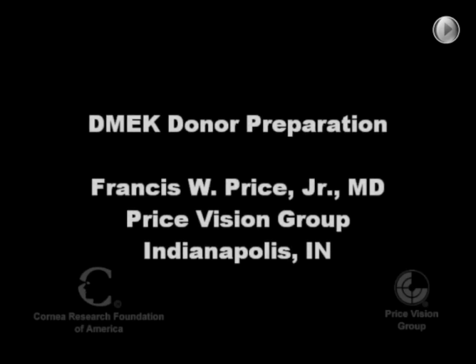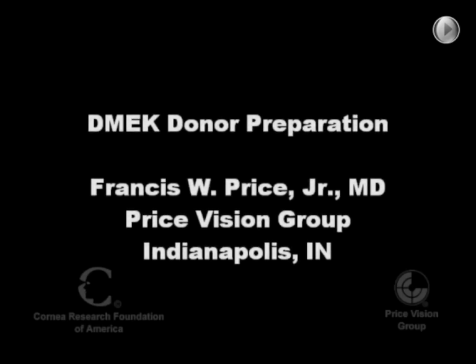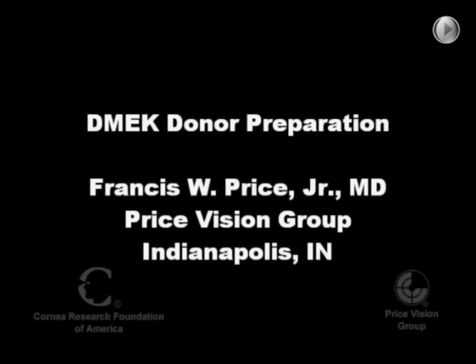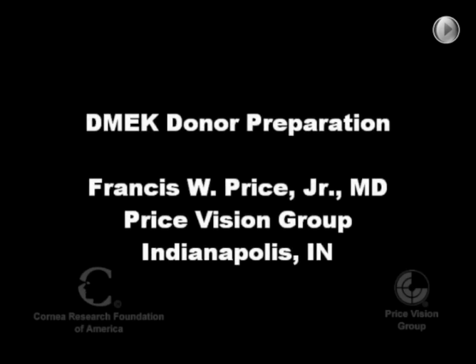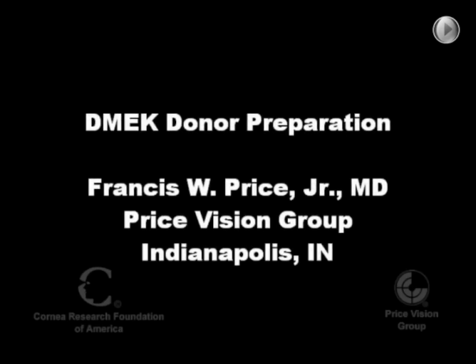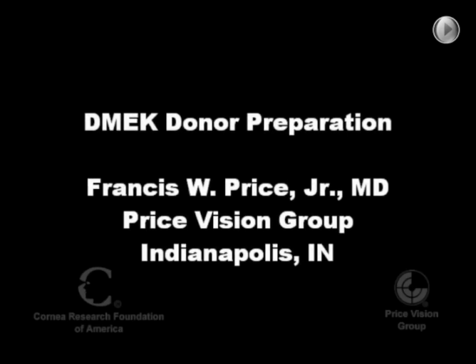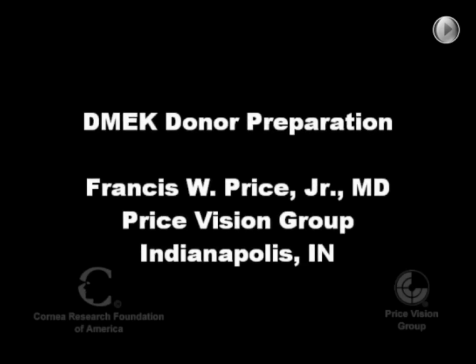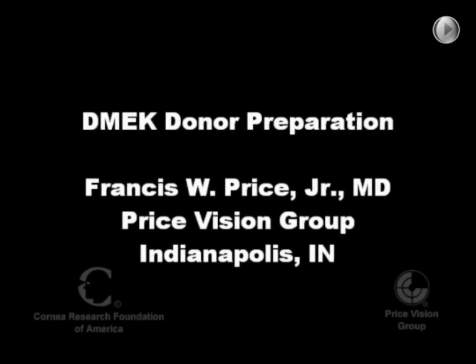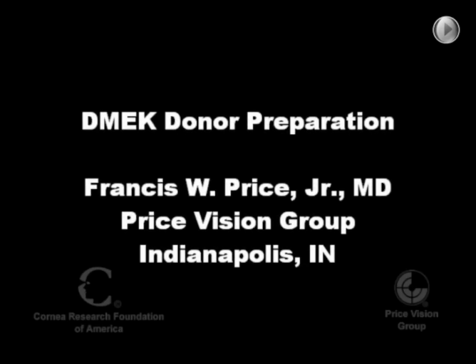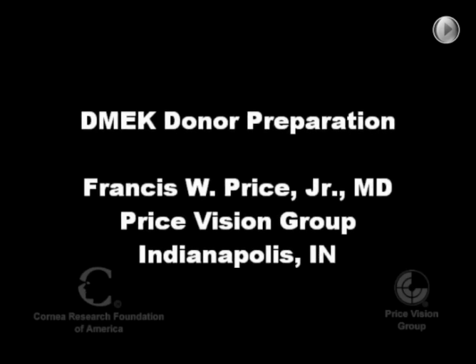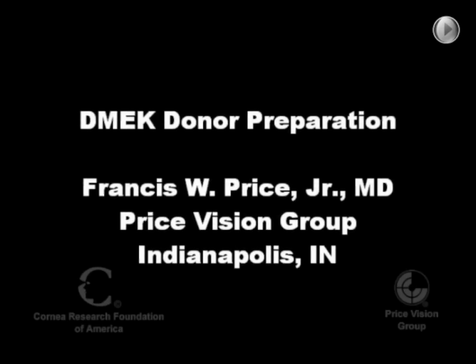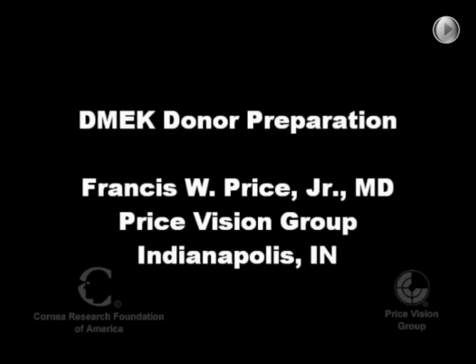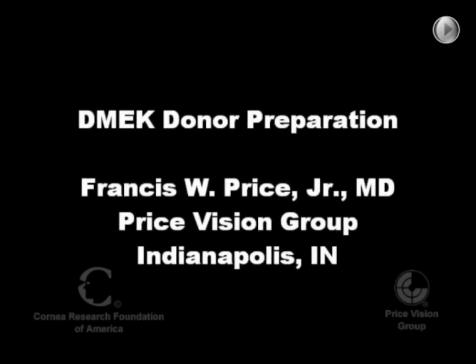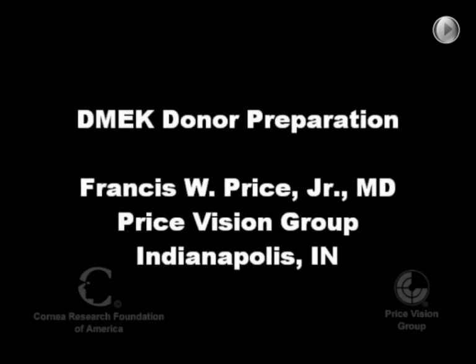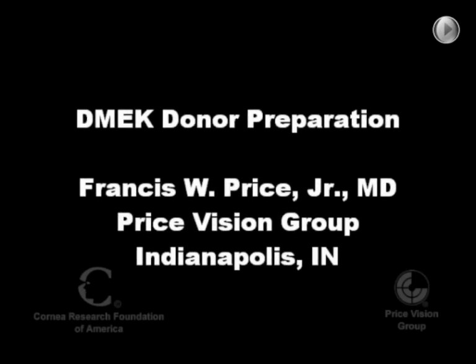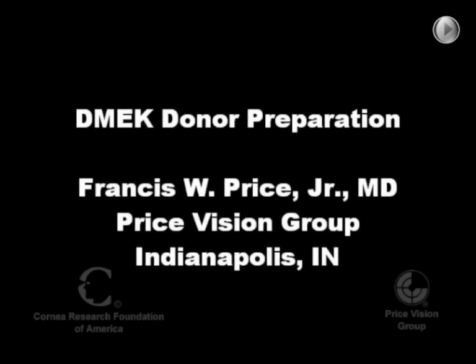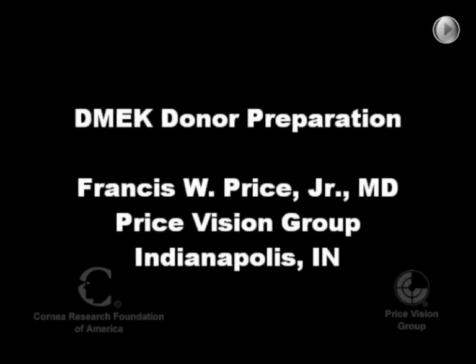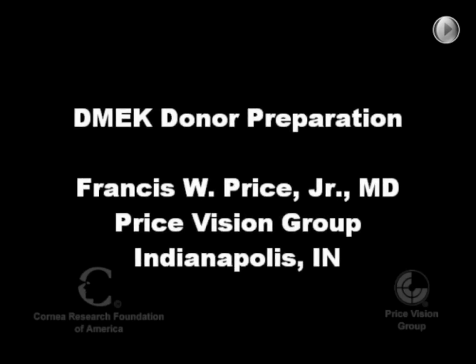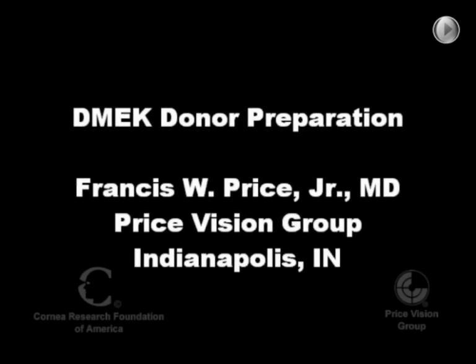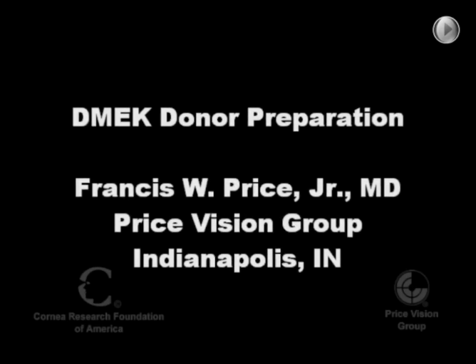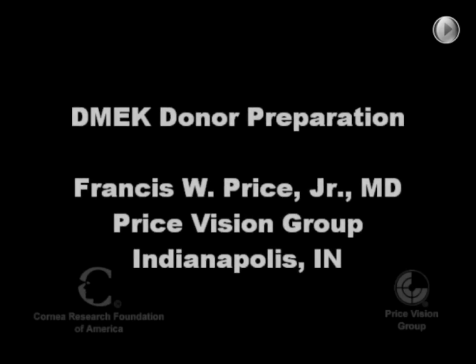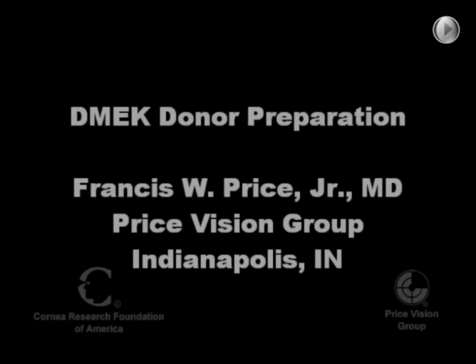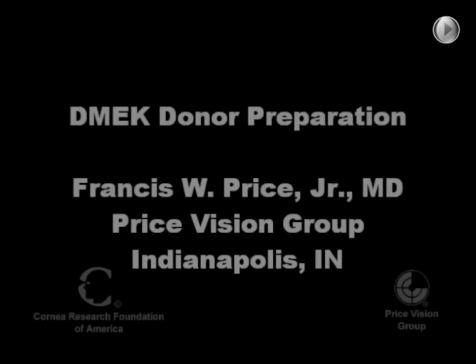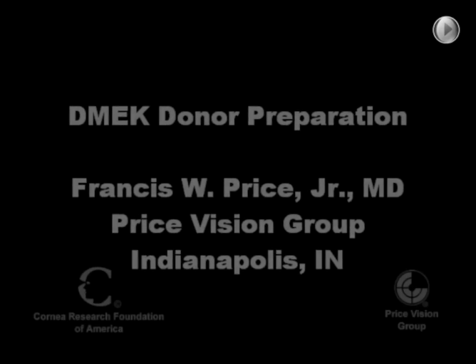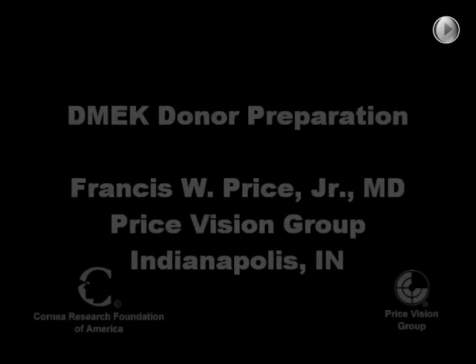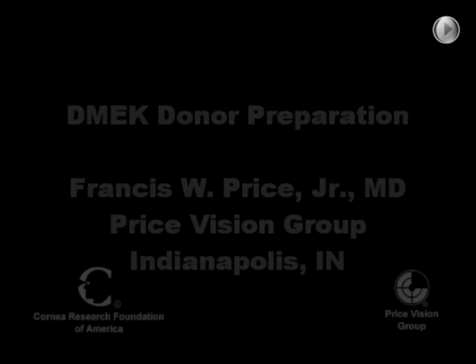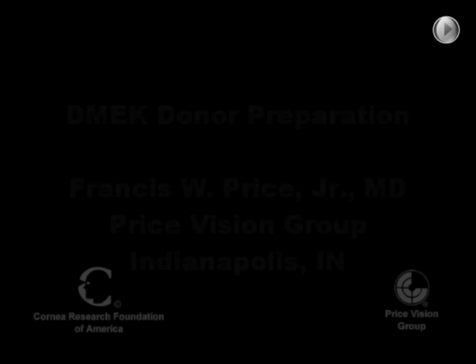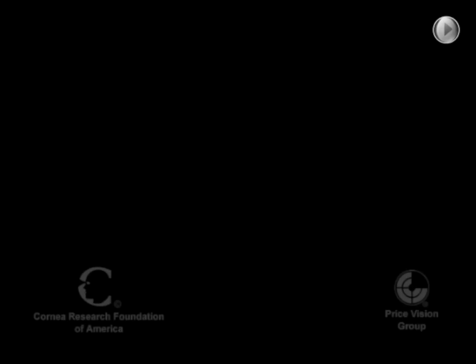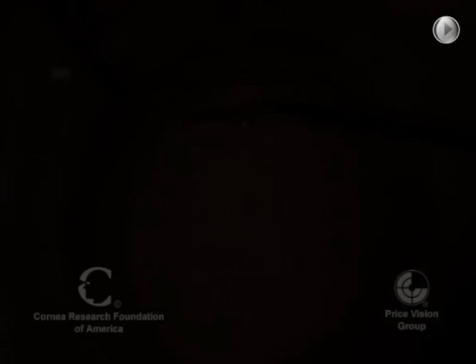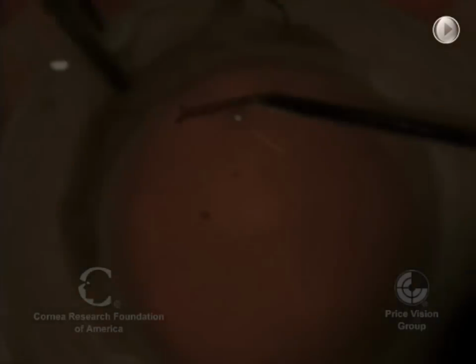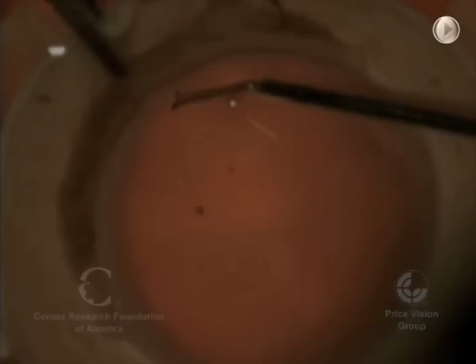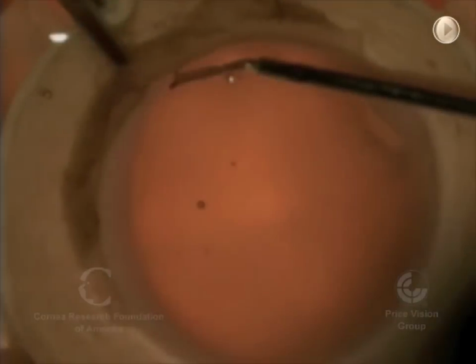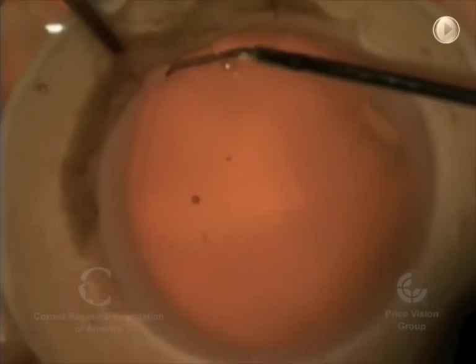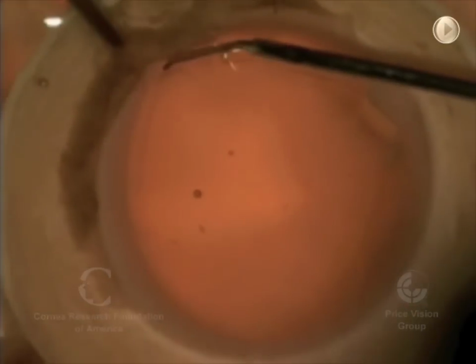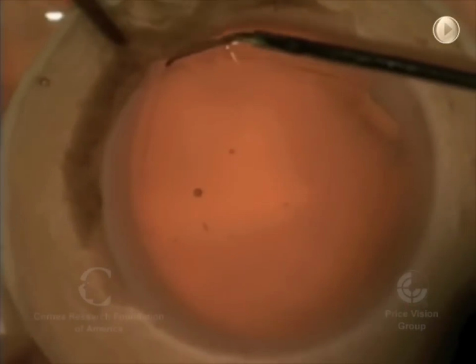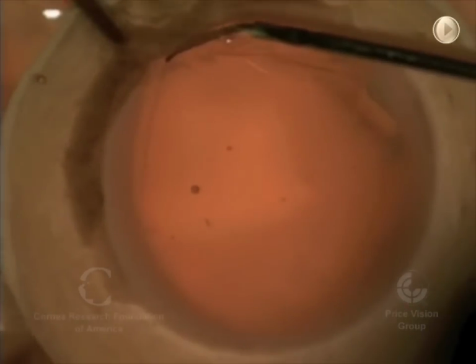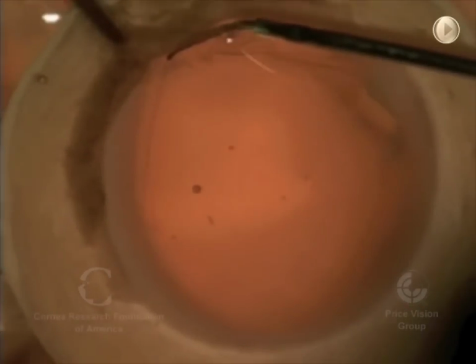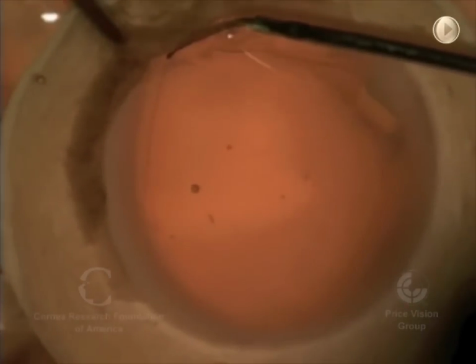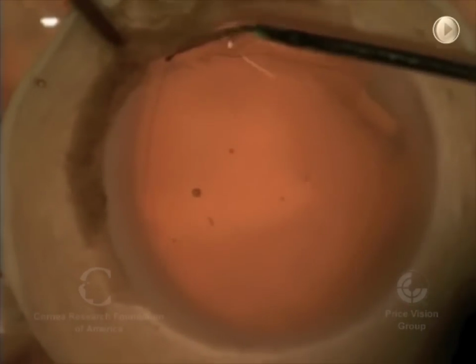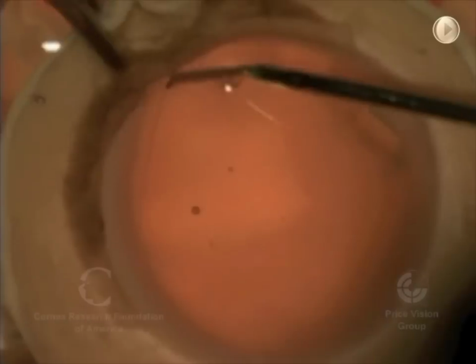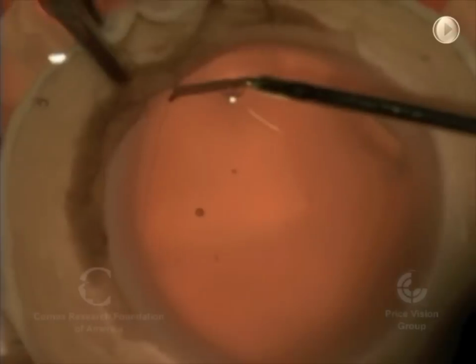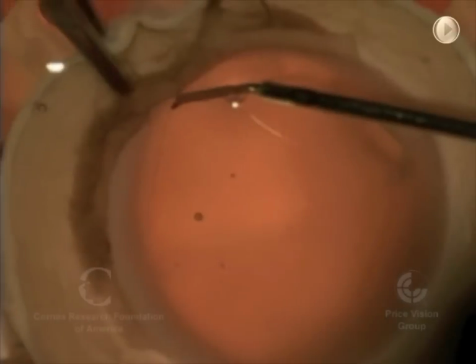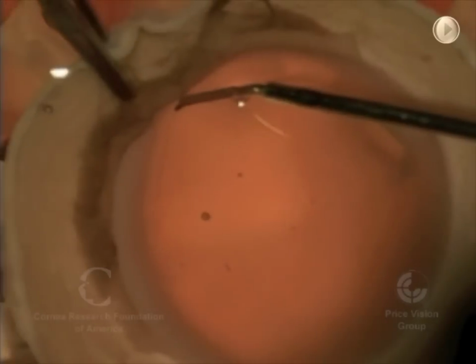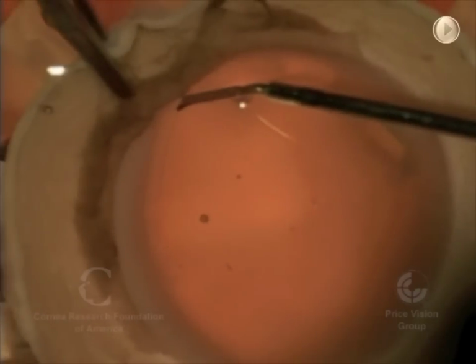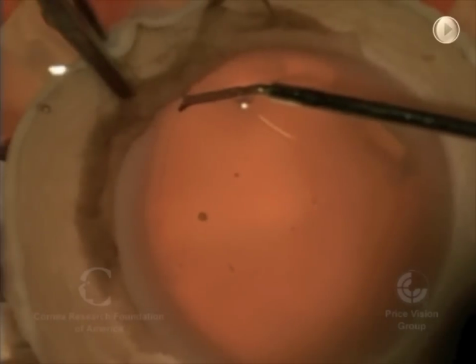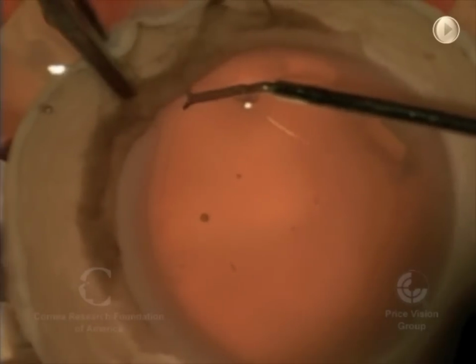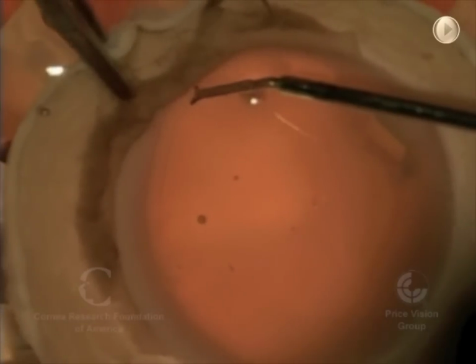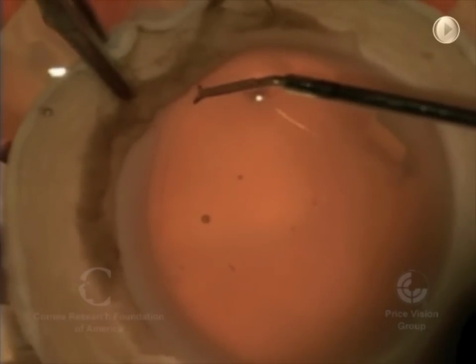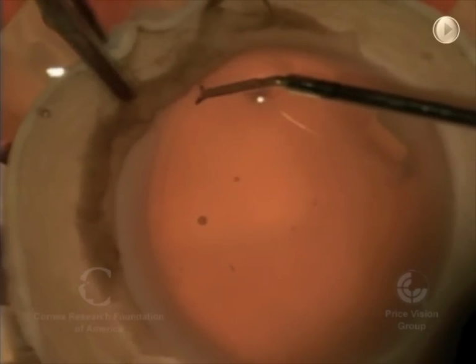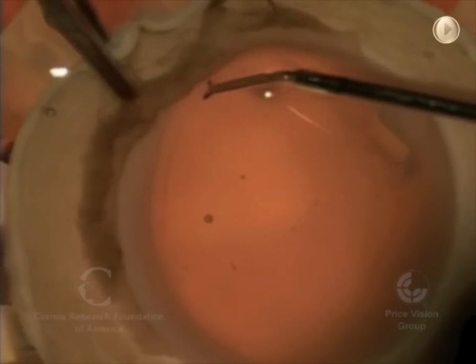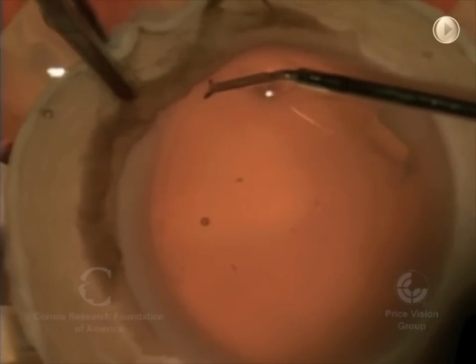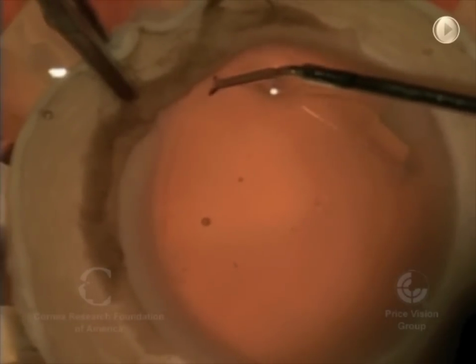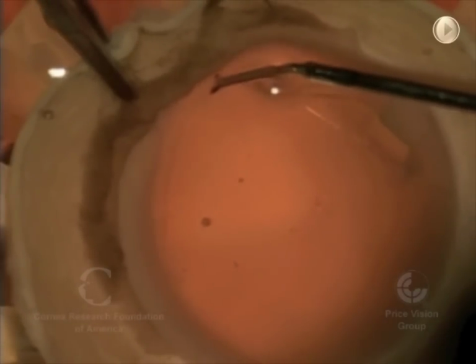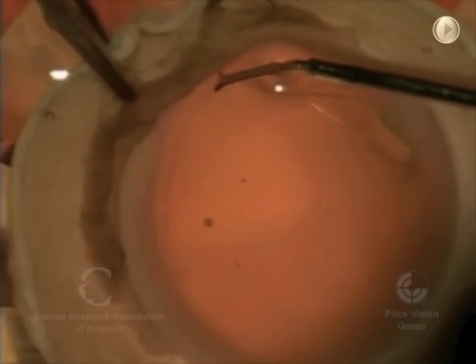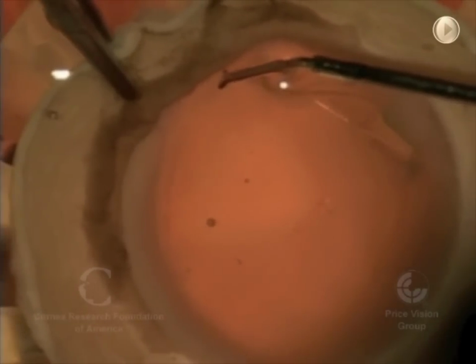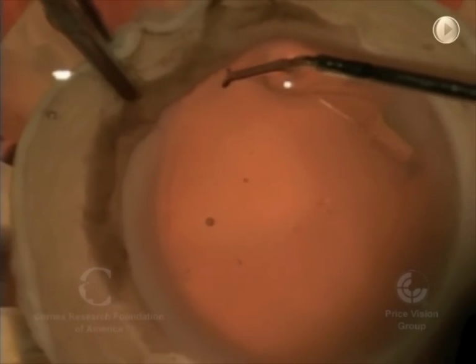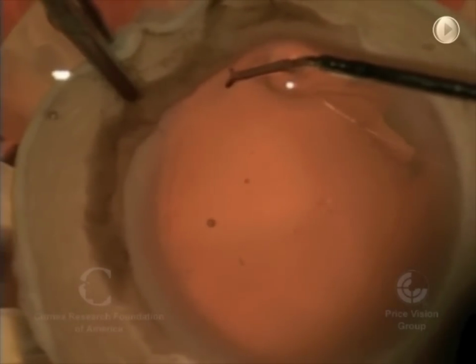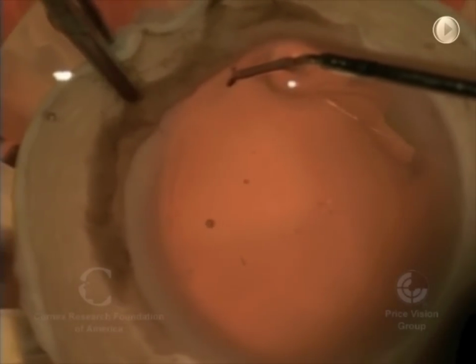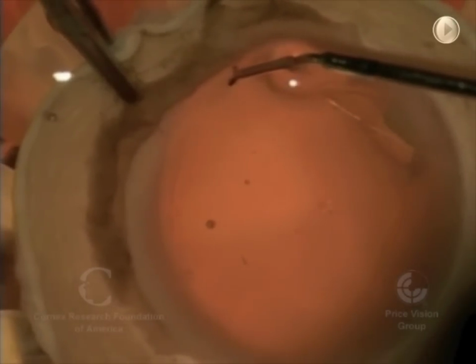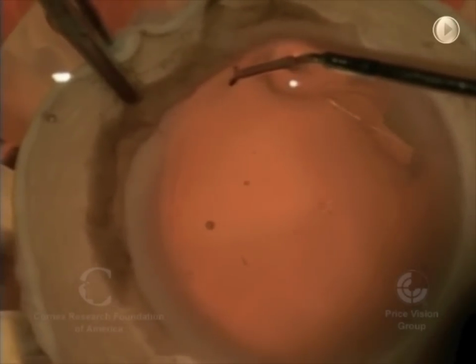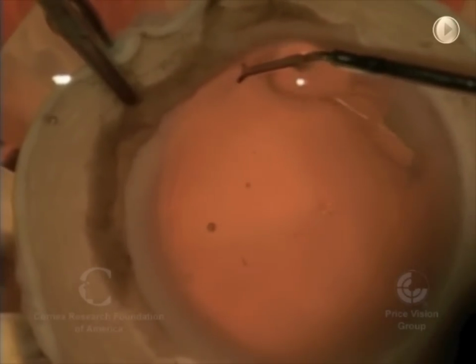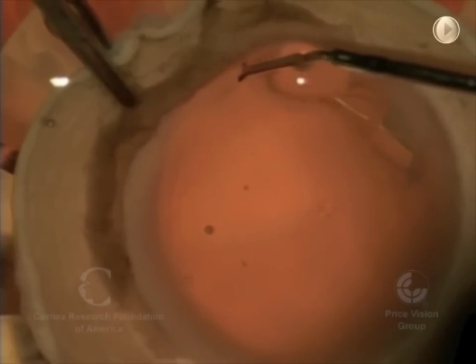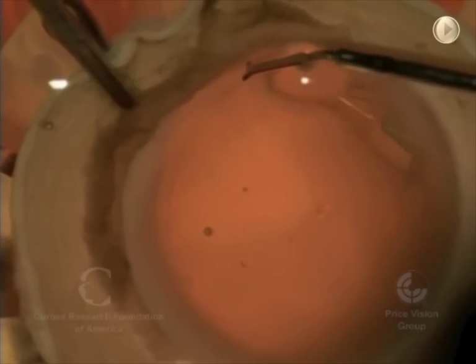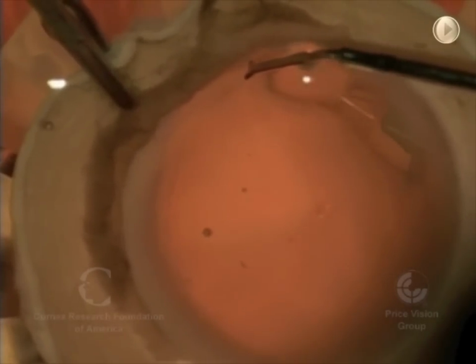Hi, this is Dr. Francis Price, and I'm going to talk about one of the most important parts of DMEK surgery, which is actually preparing the donor.